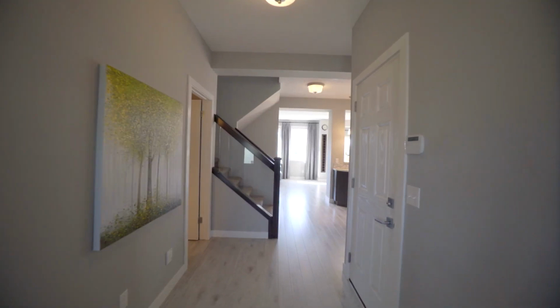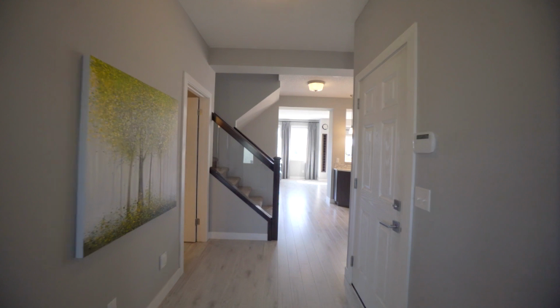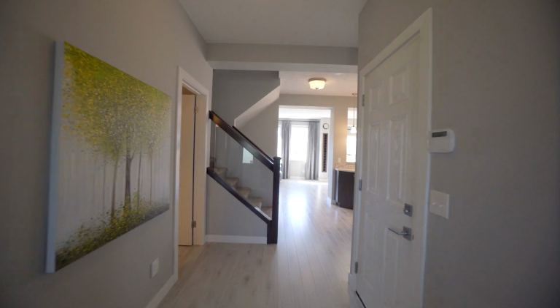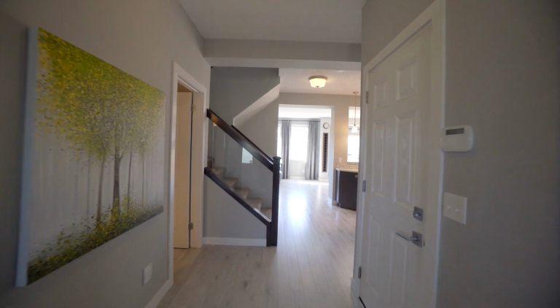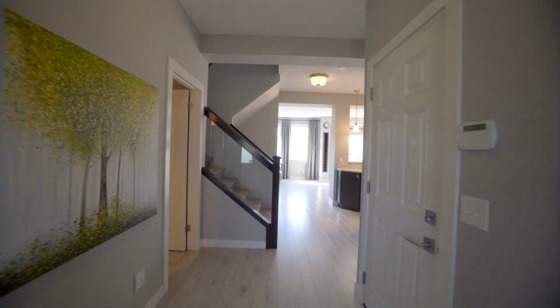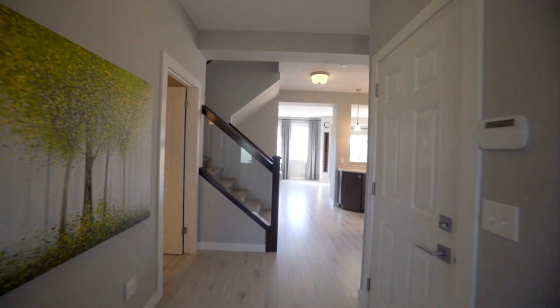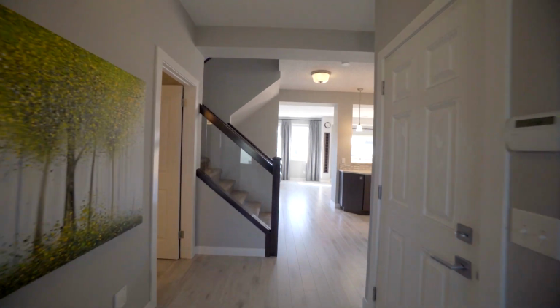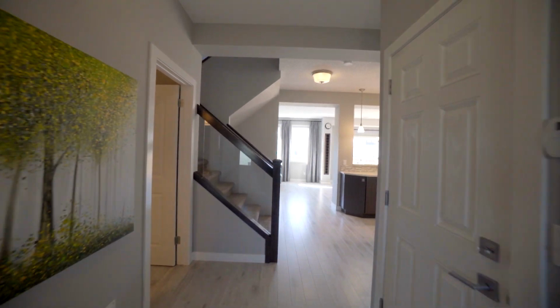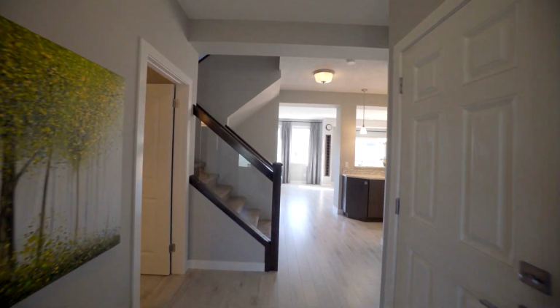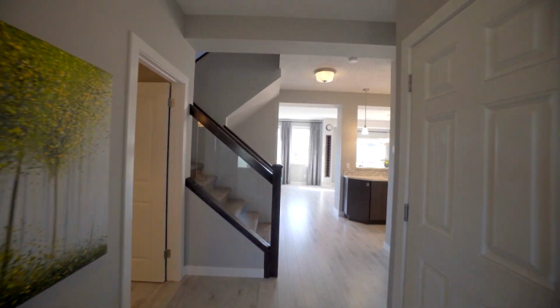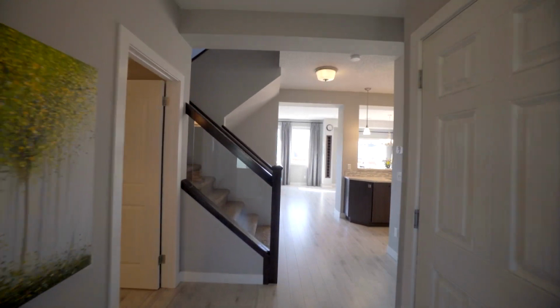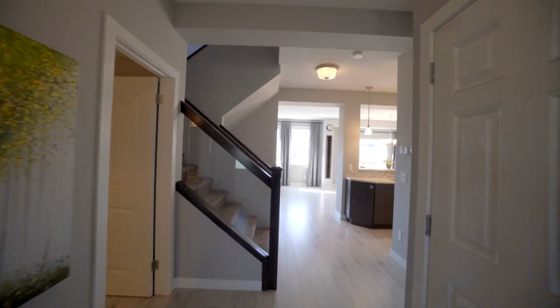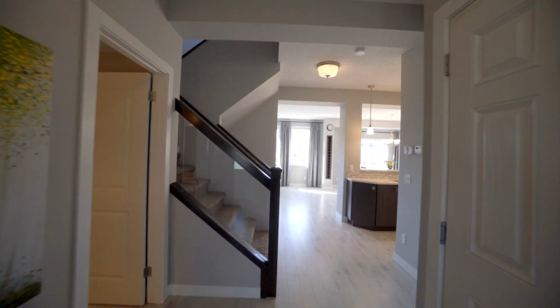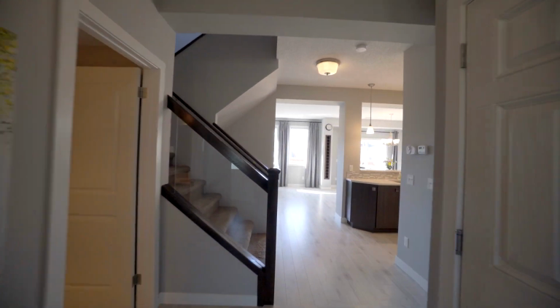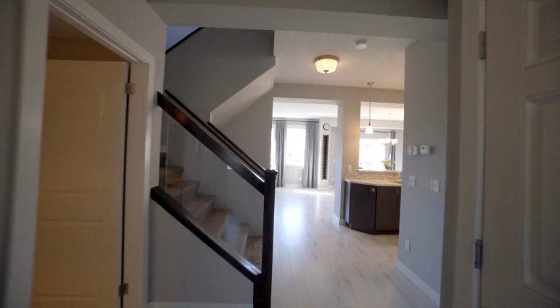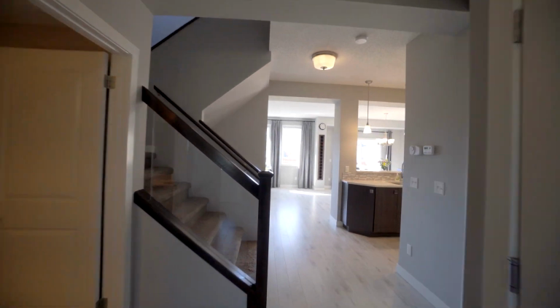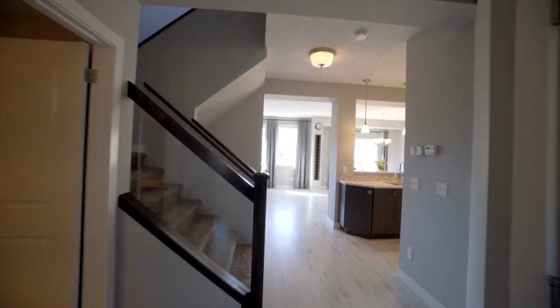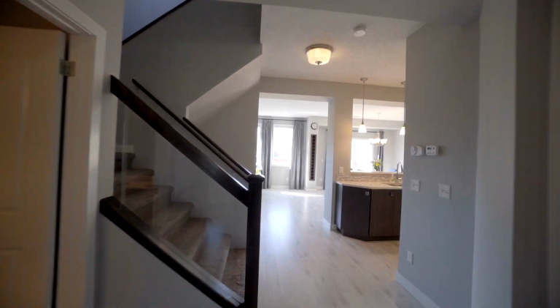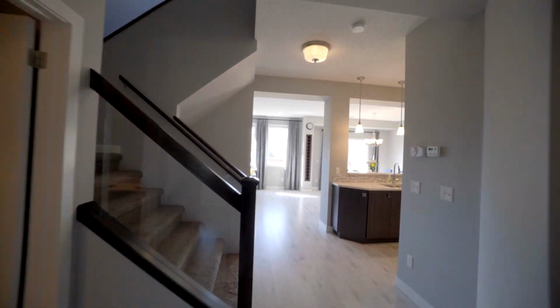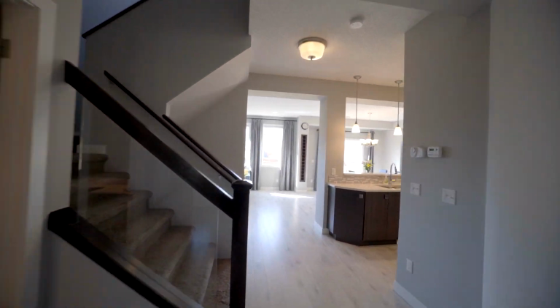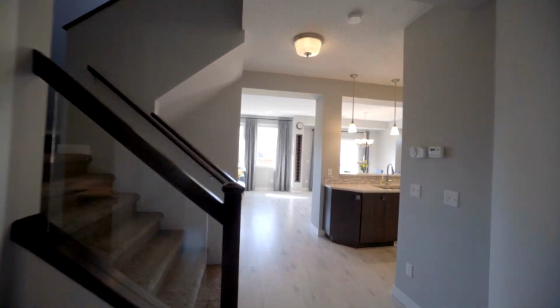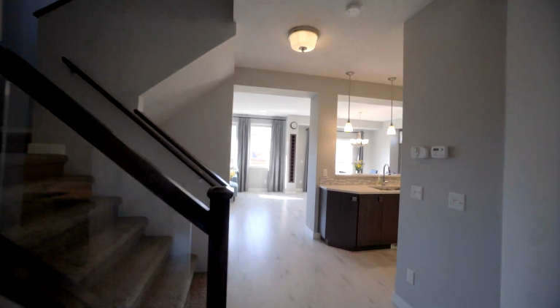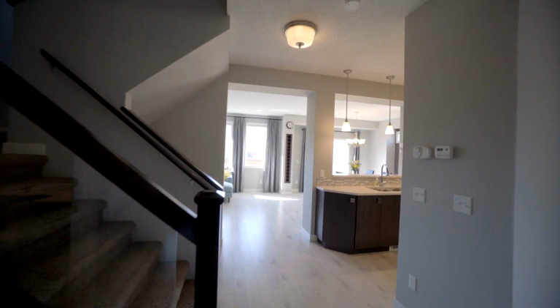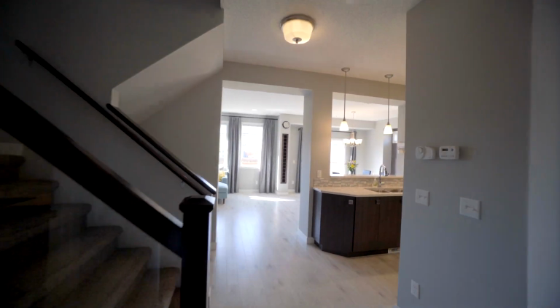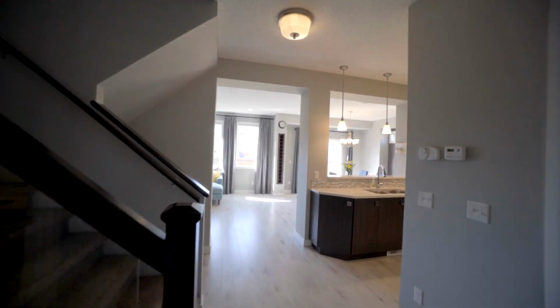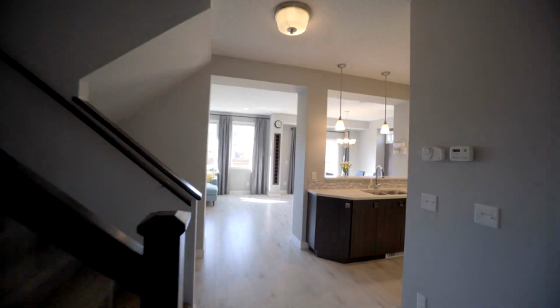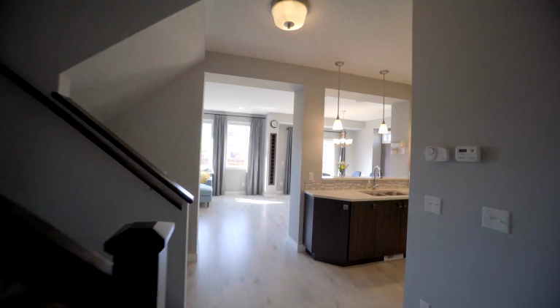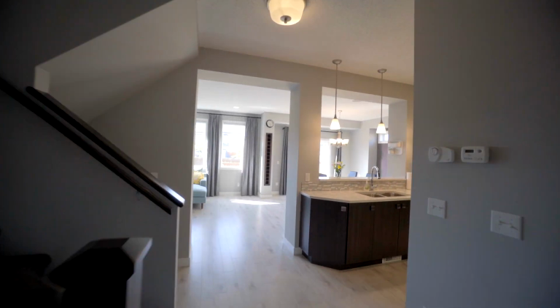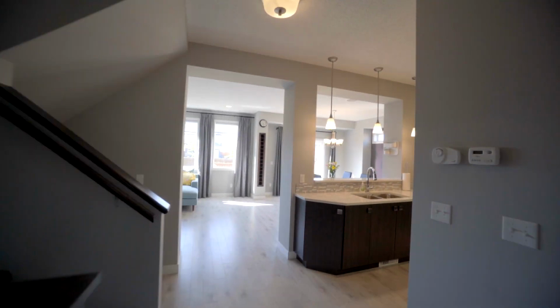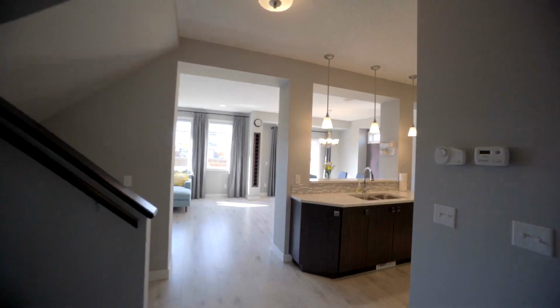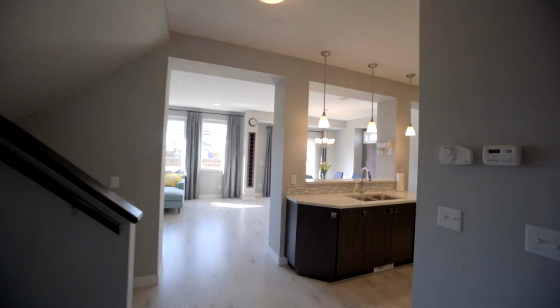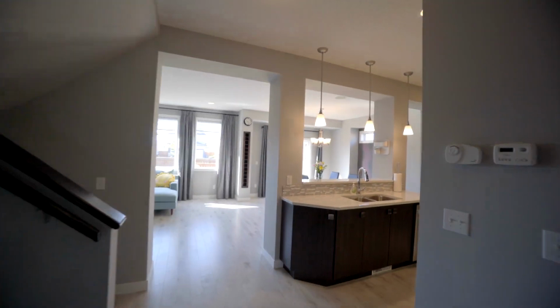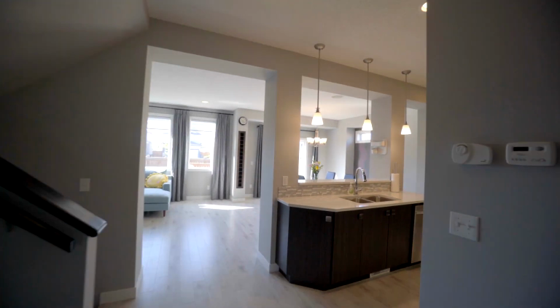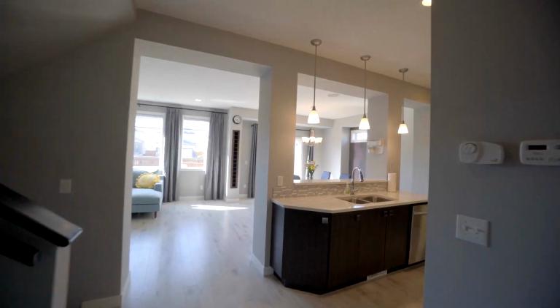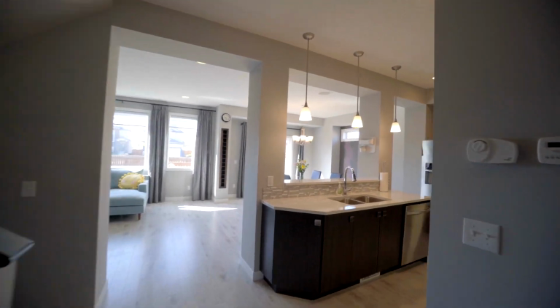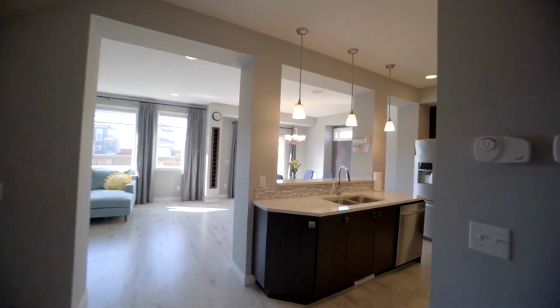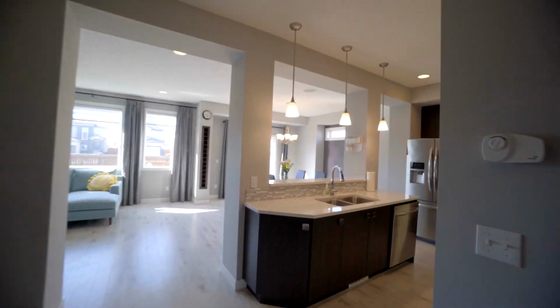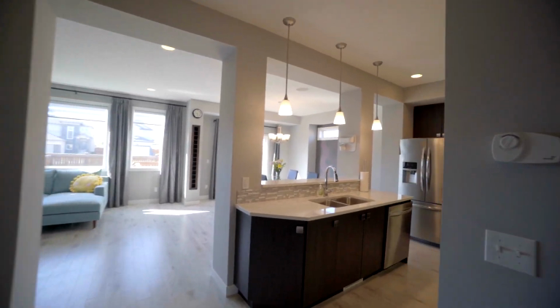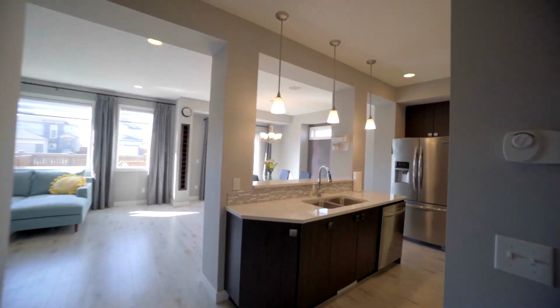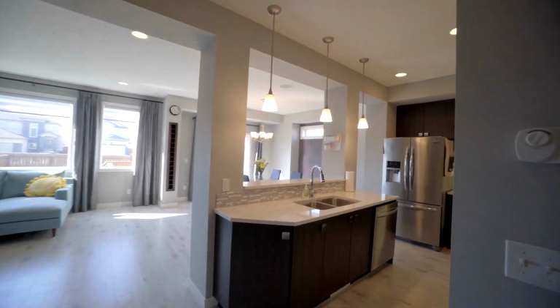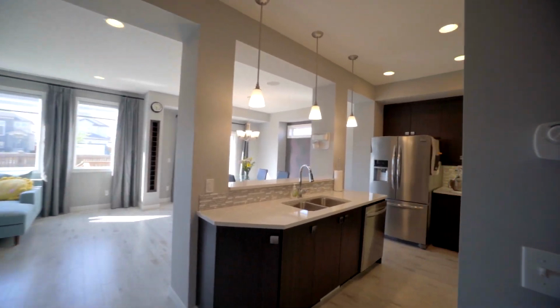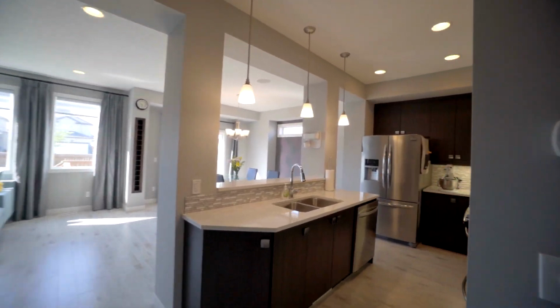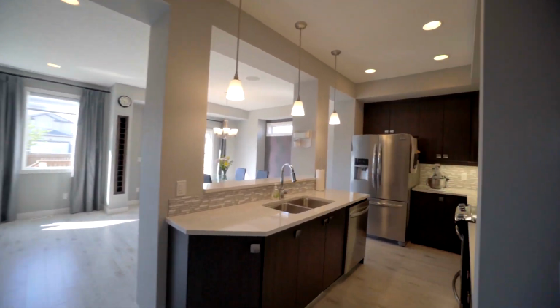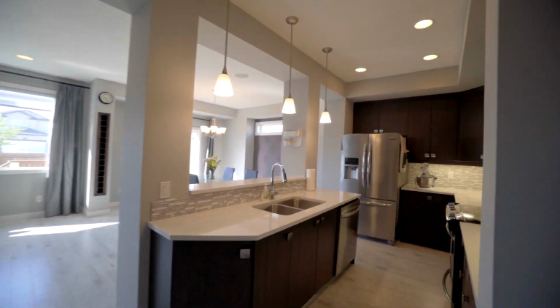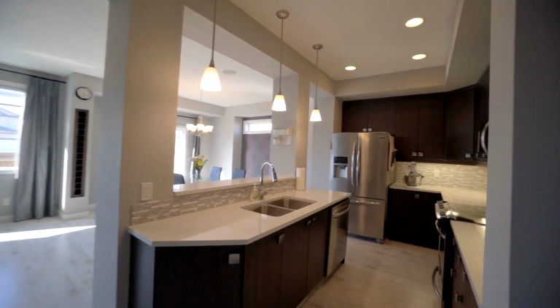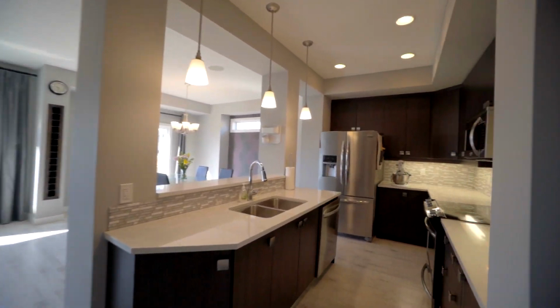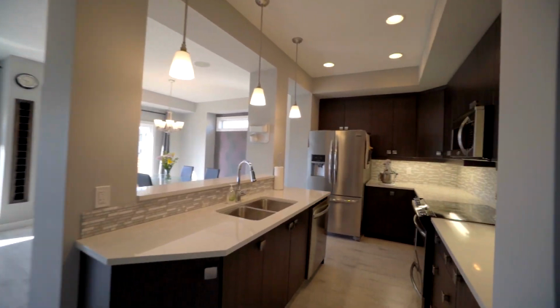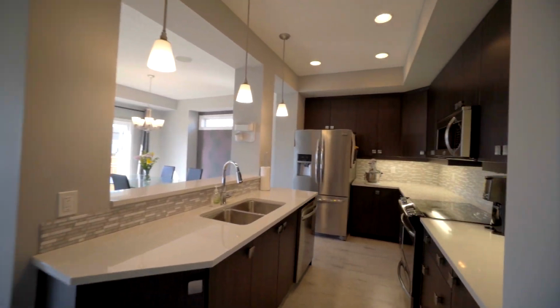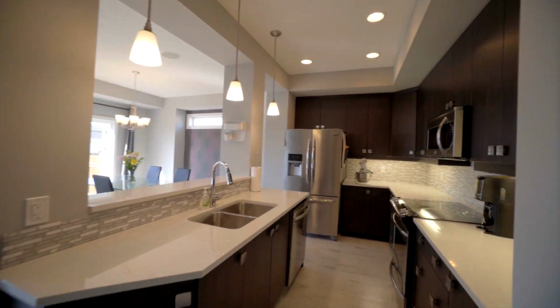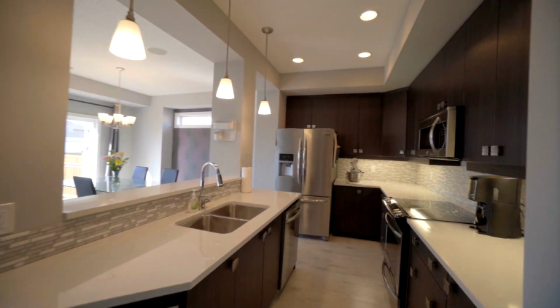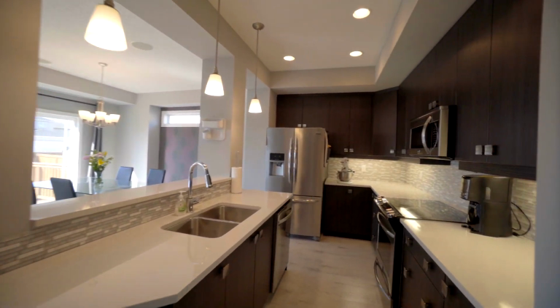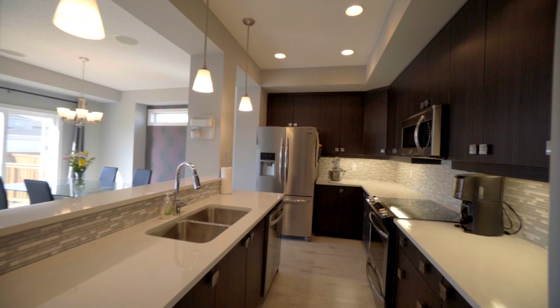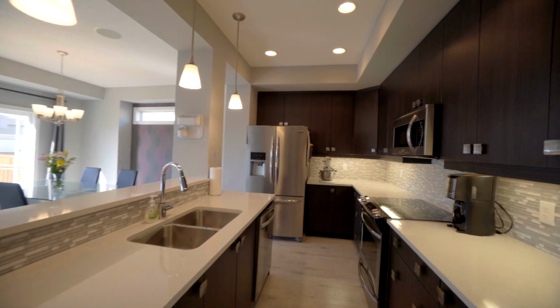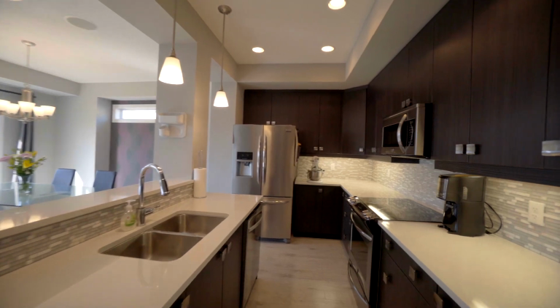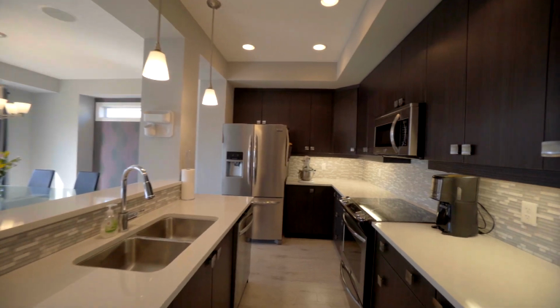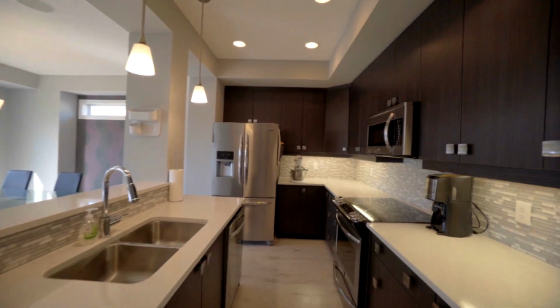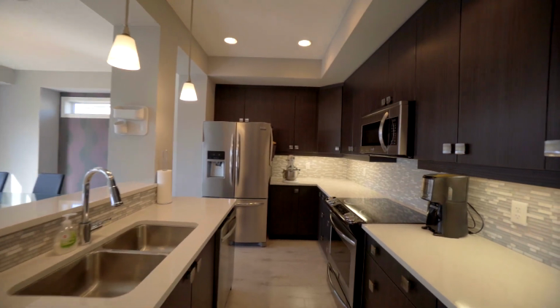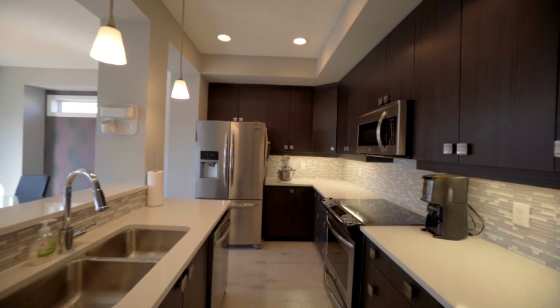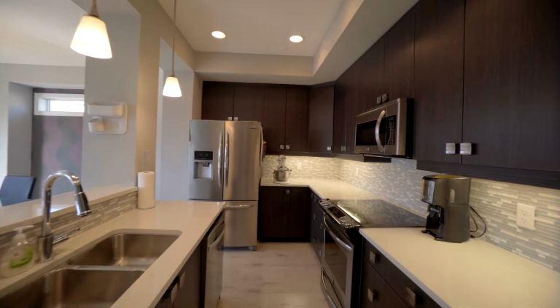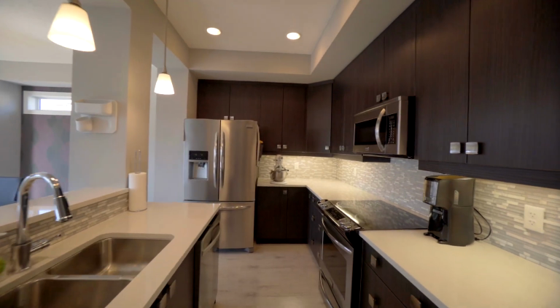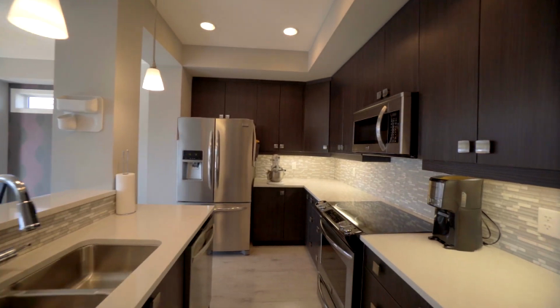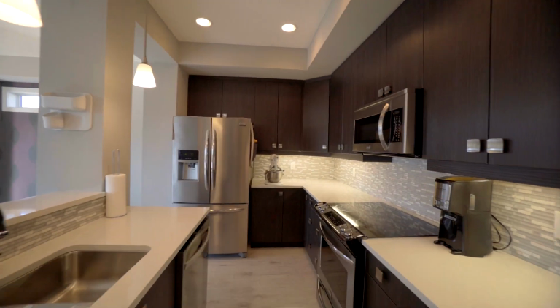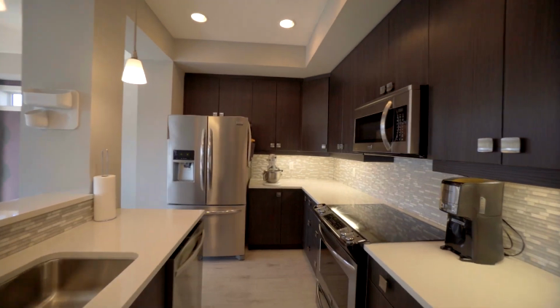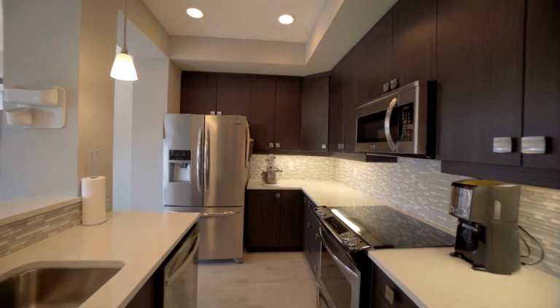Here we are on the main floor of this 1,811 square foot two-story. This home has an open concept great room floor plan.